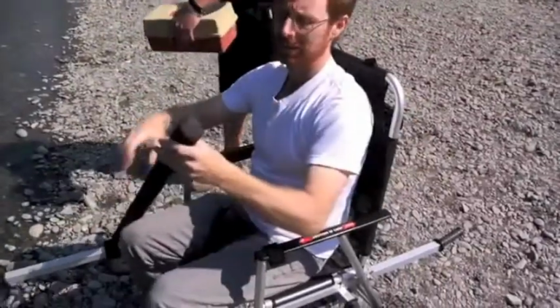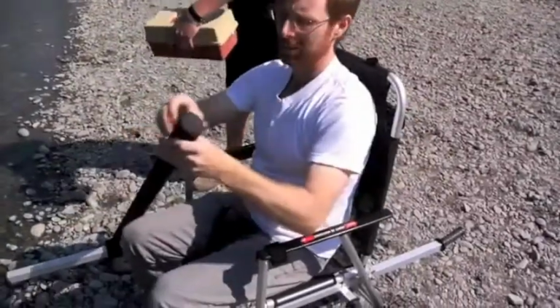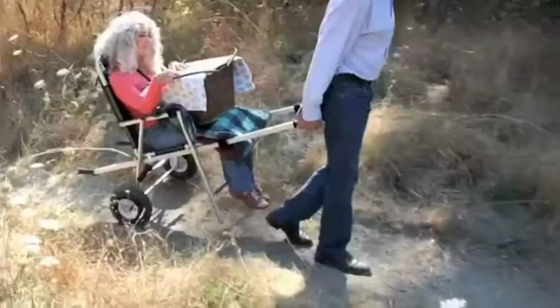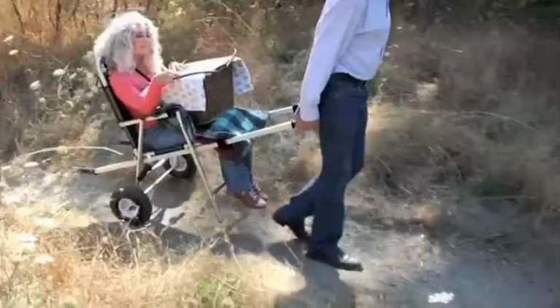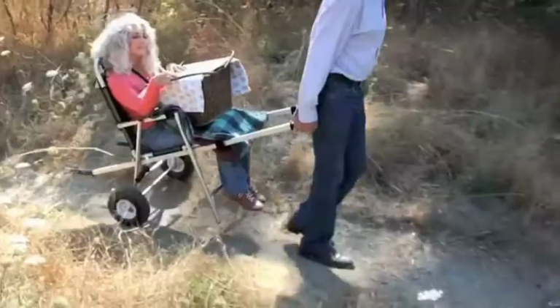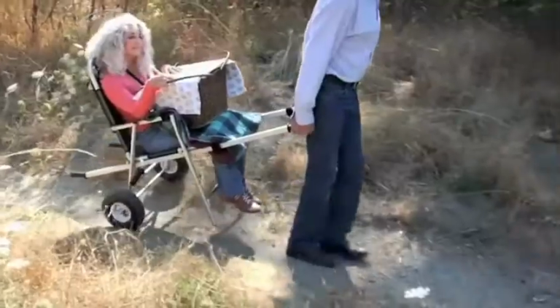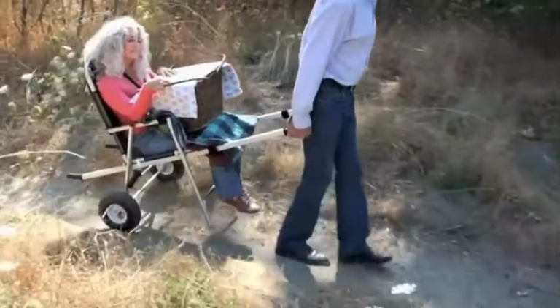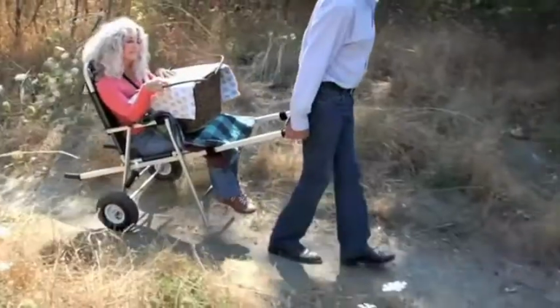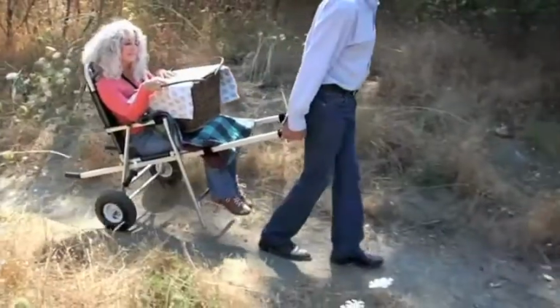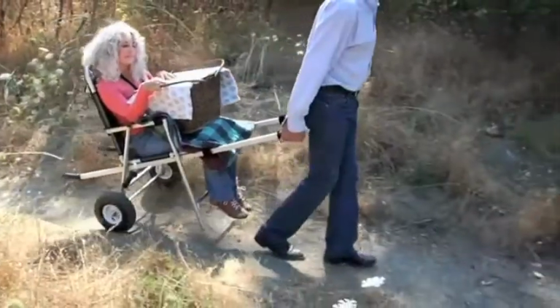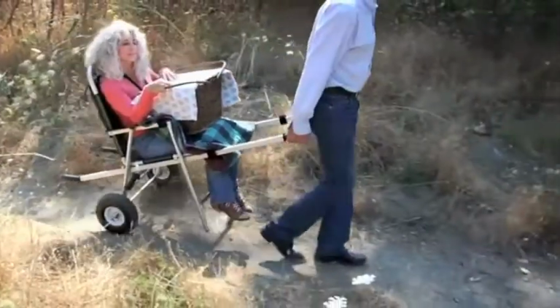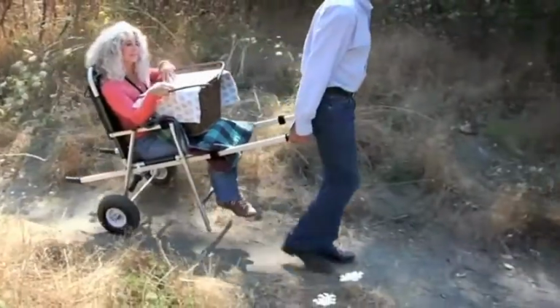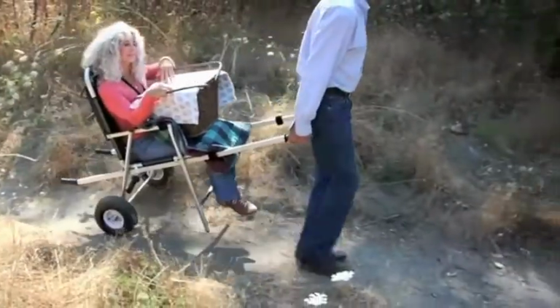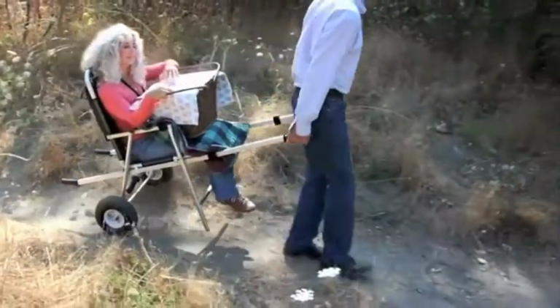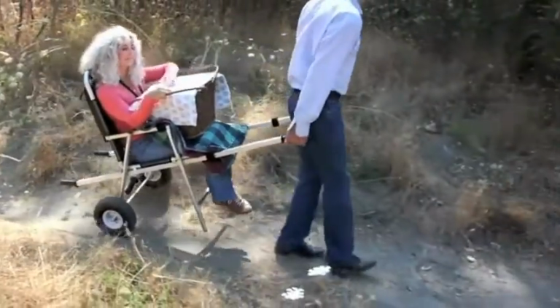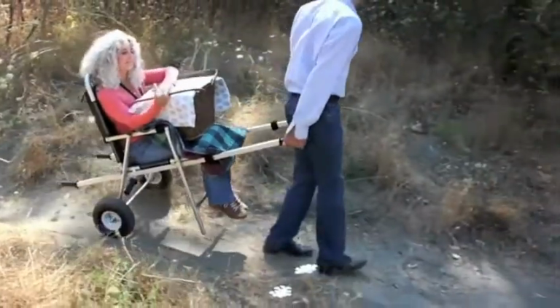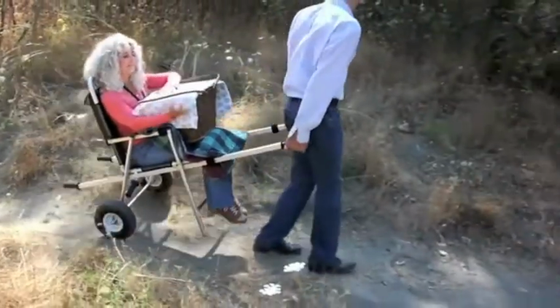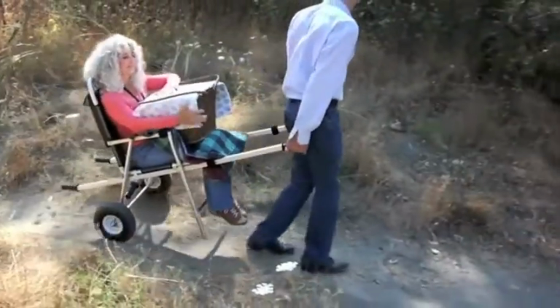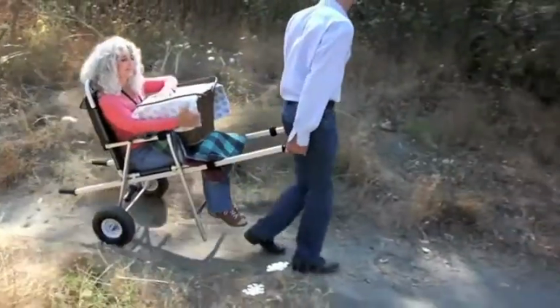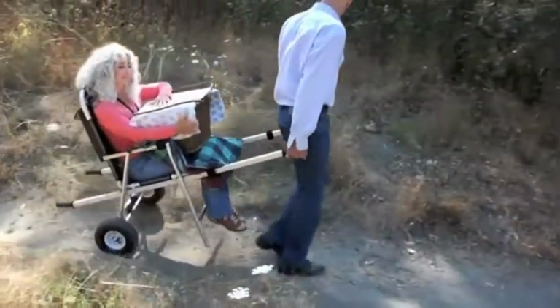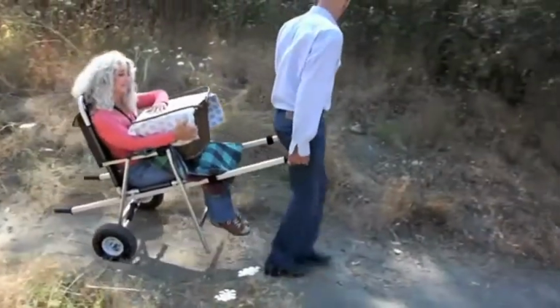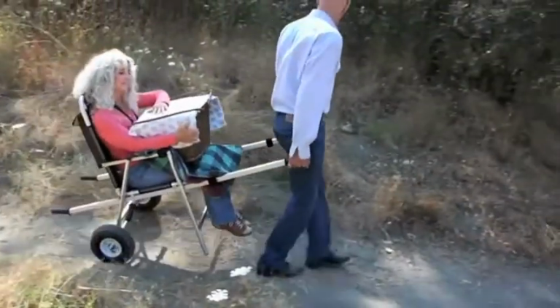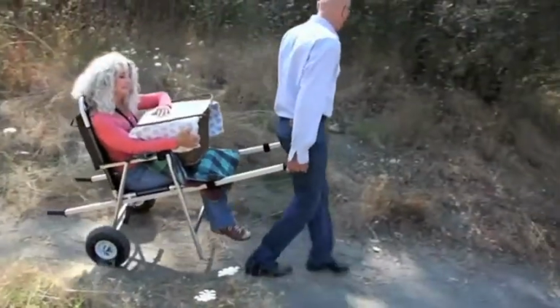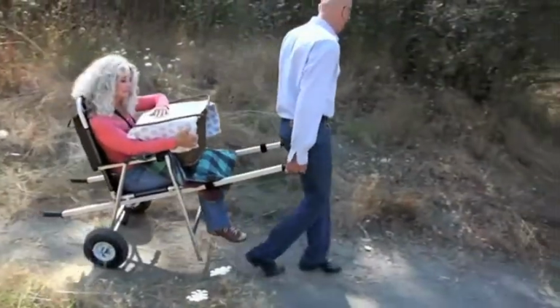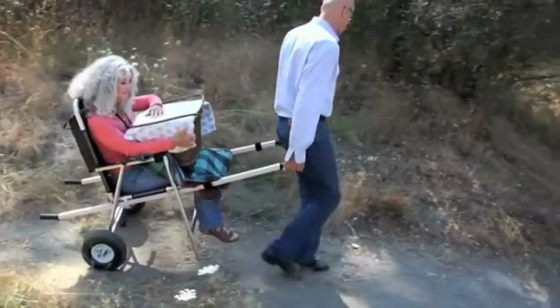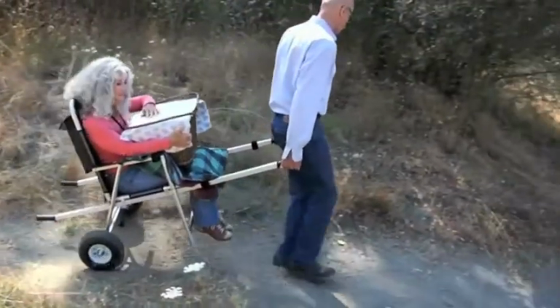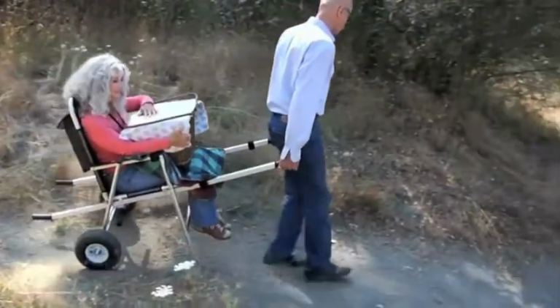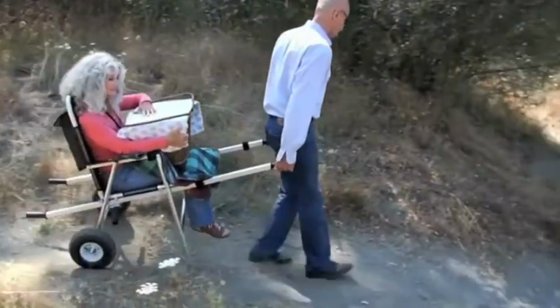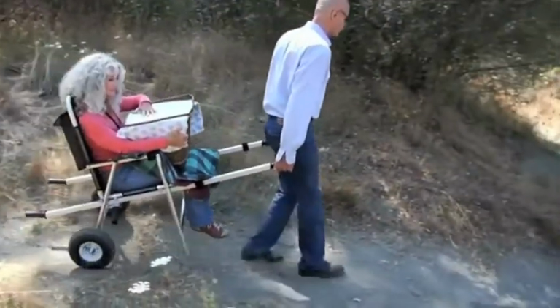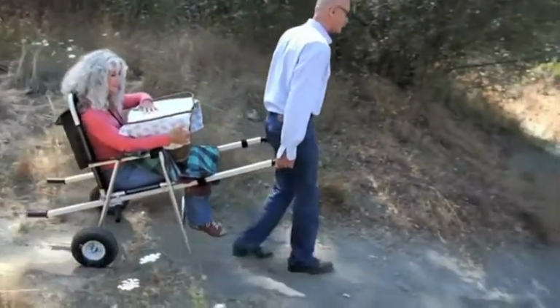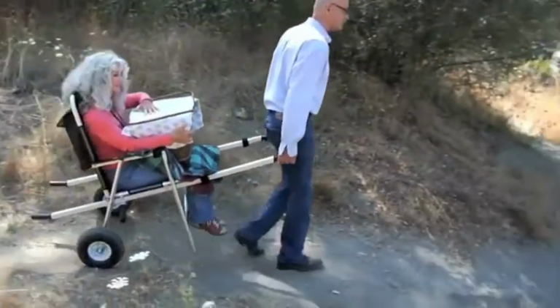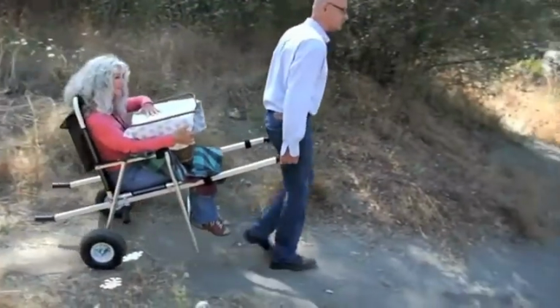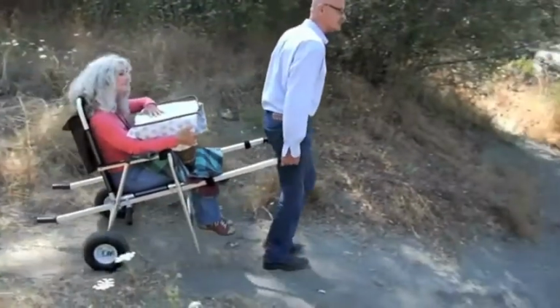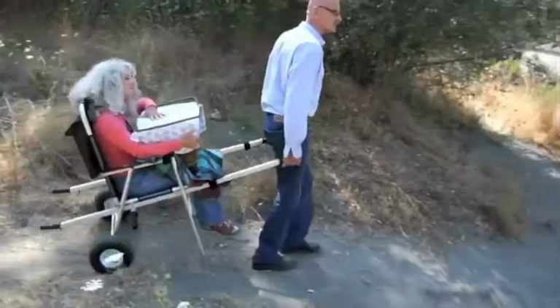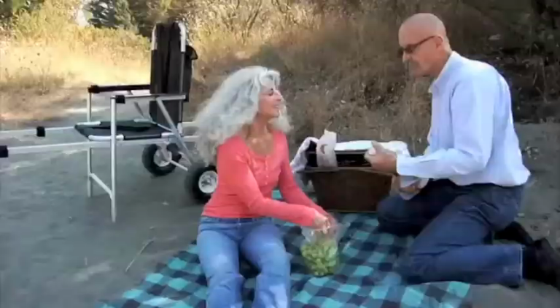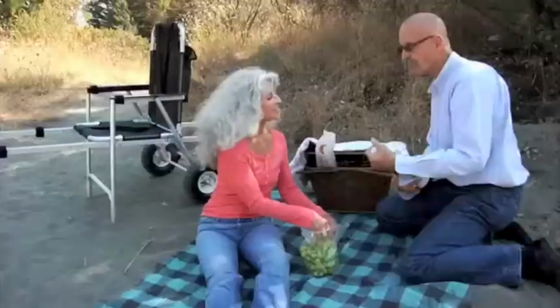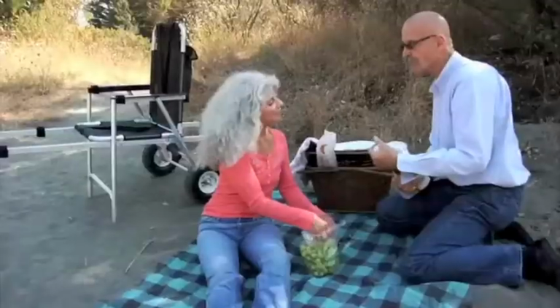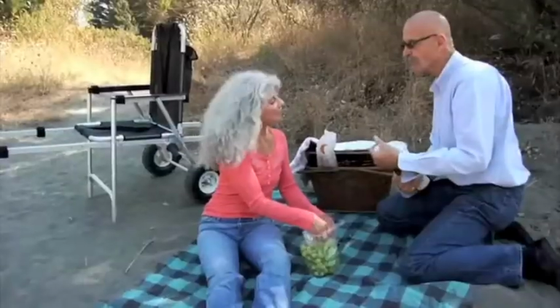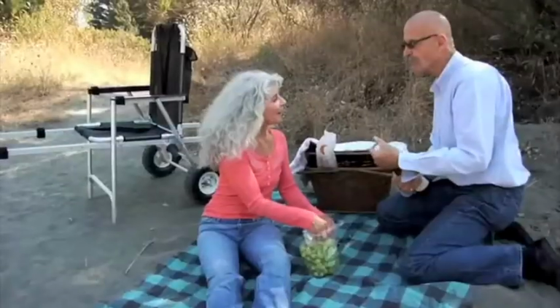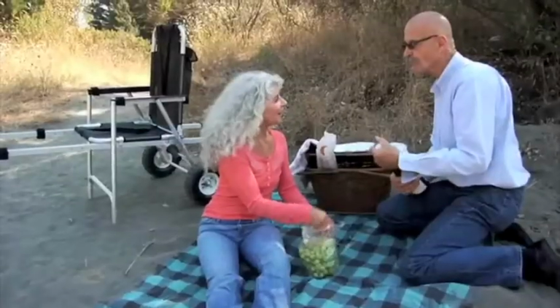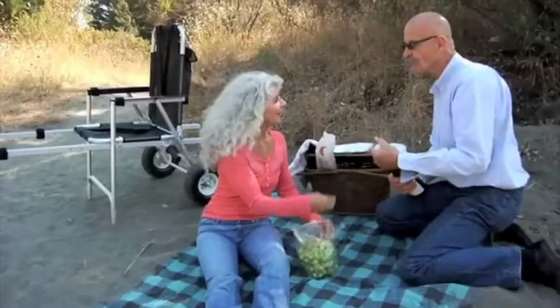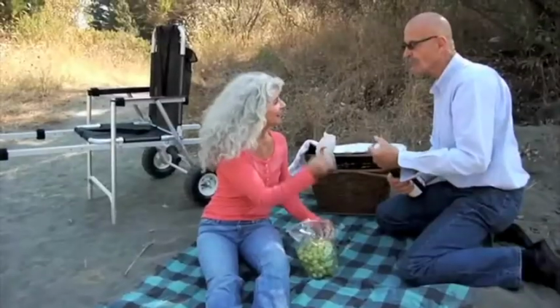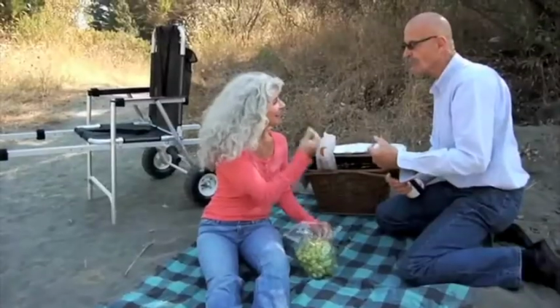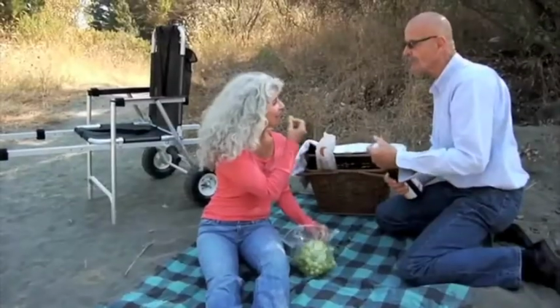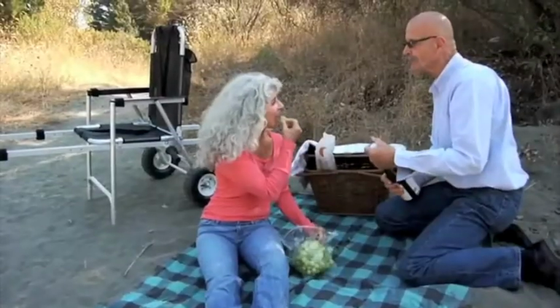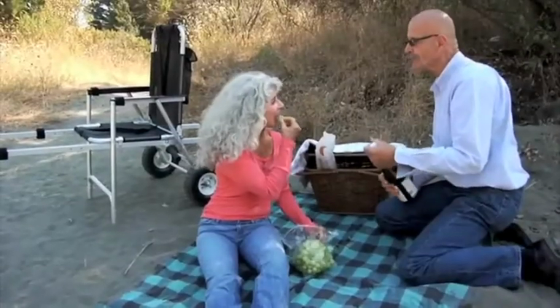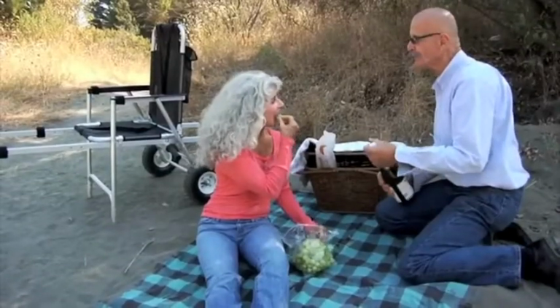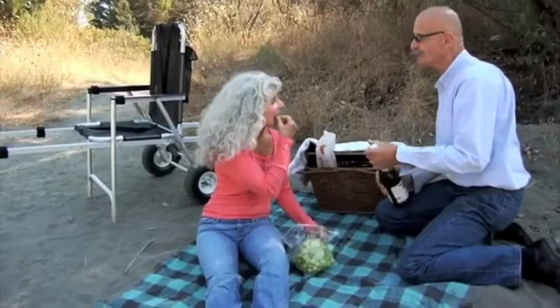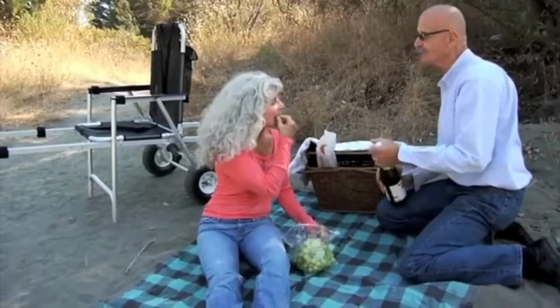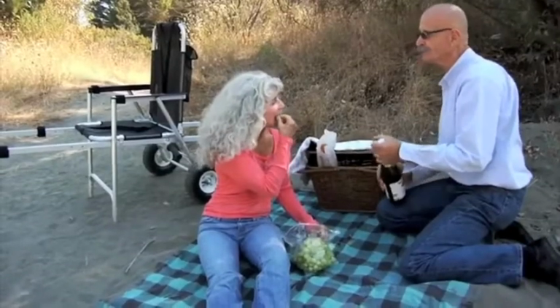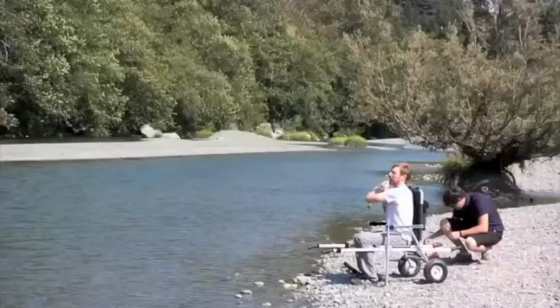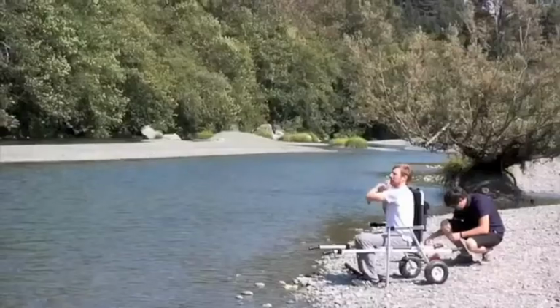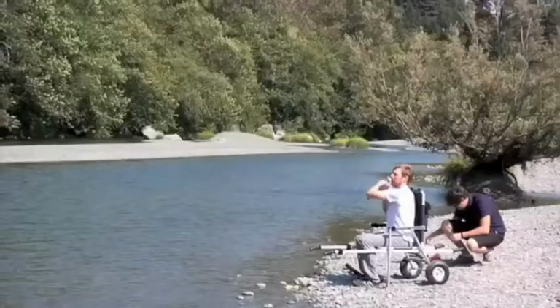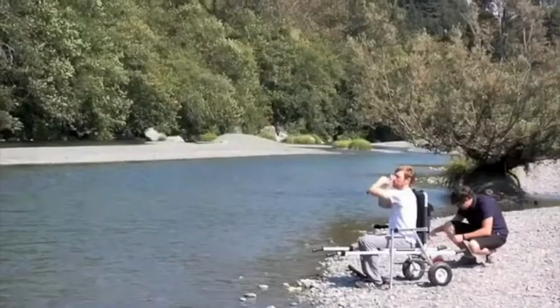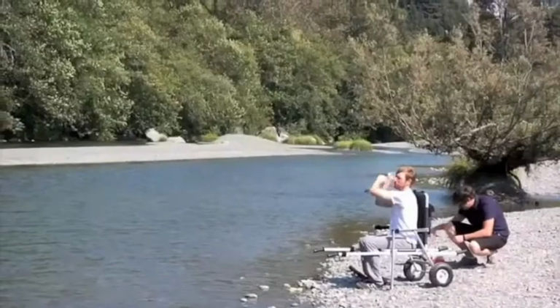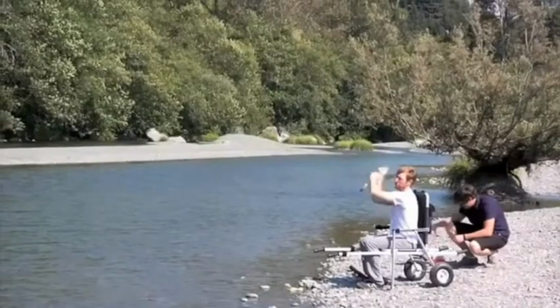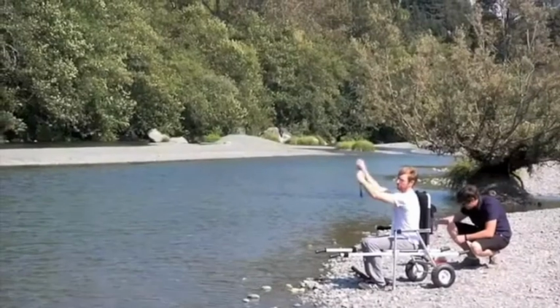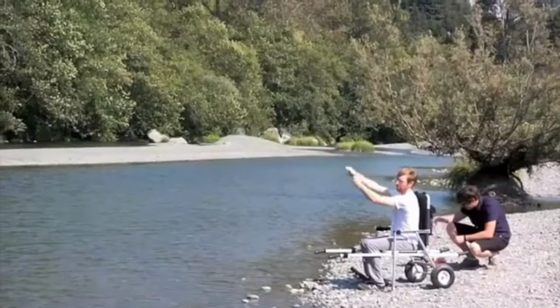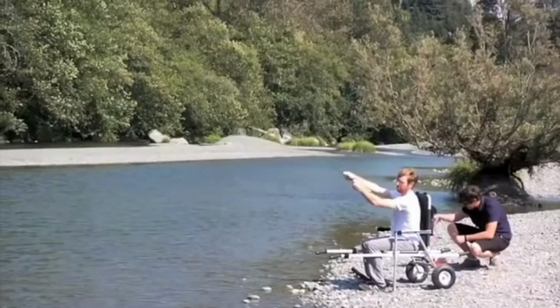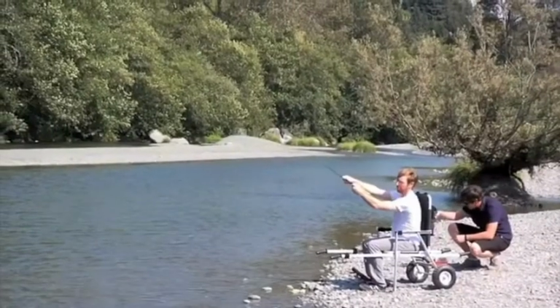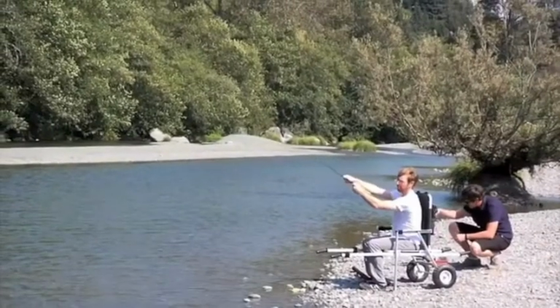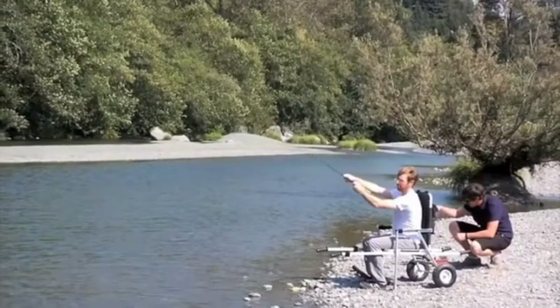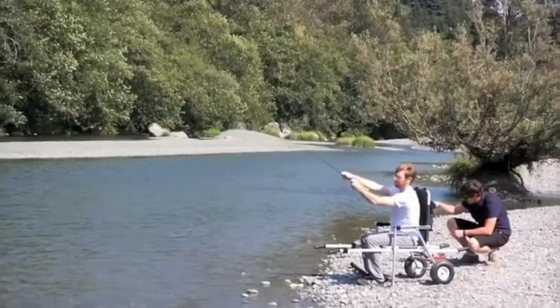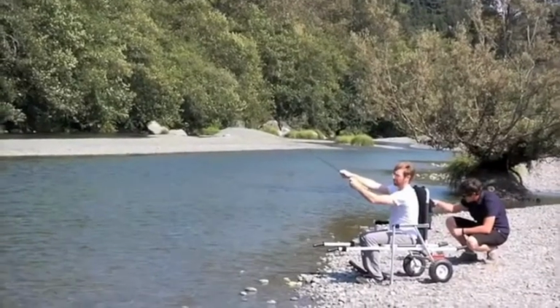Don't let sand, gravel, or stairs be a barrier in your life ever again. Enjoy more freedom with the Freedom Chair.